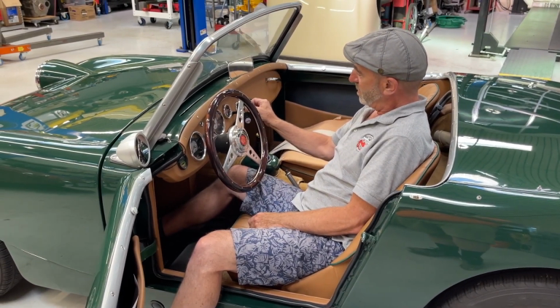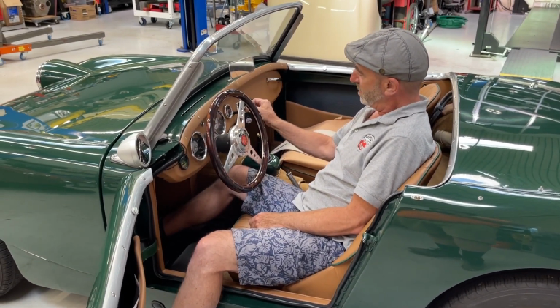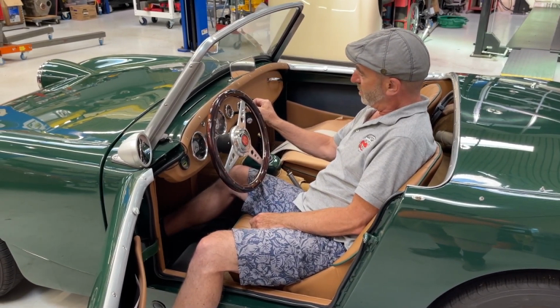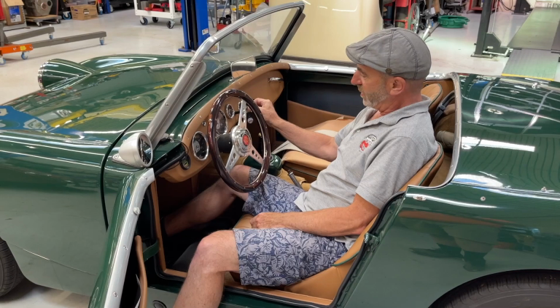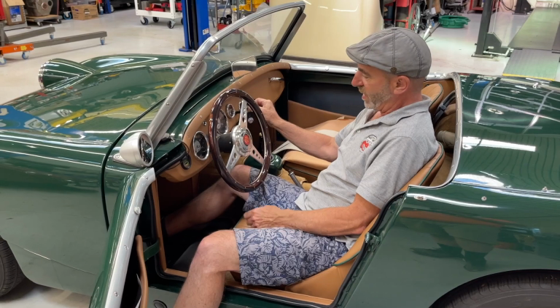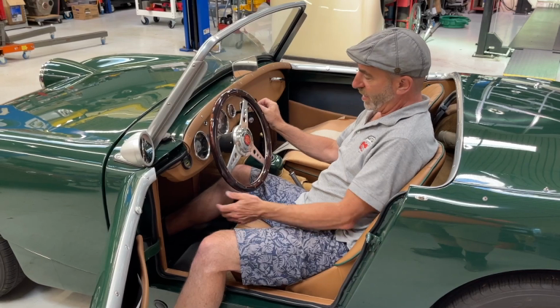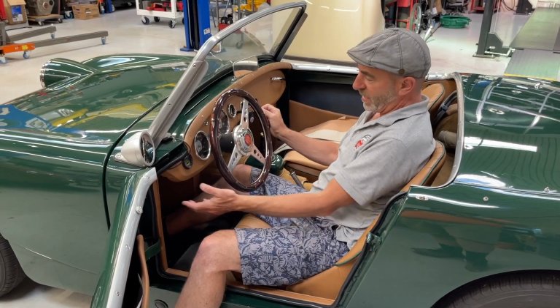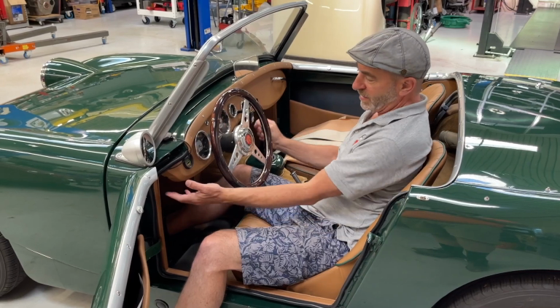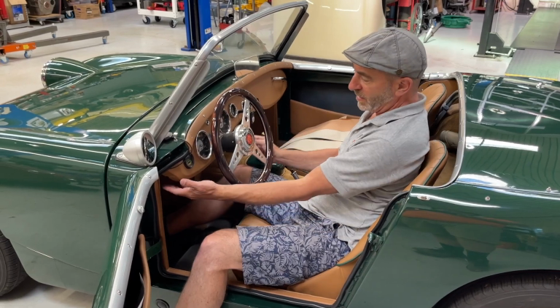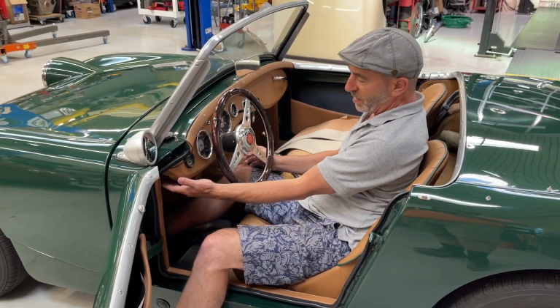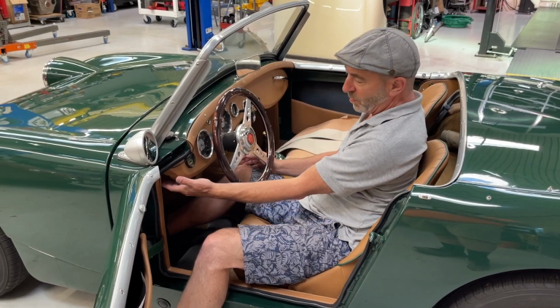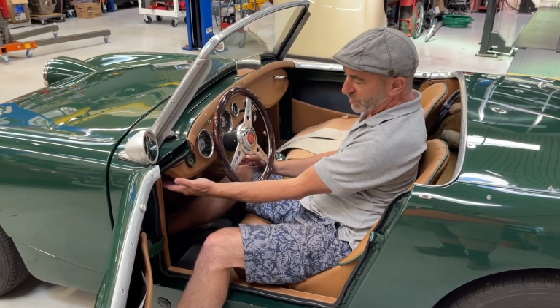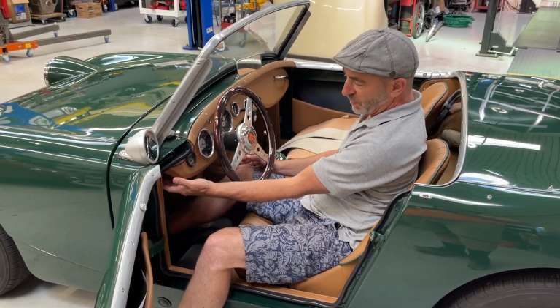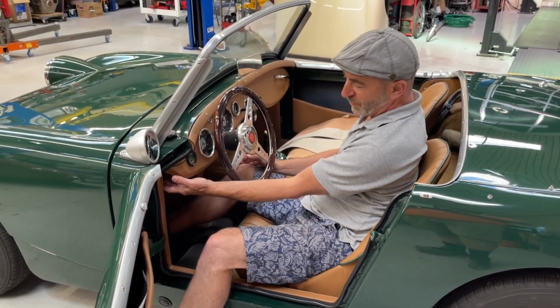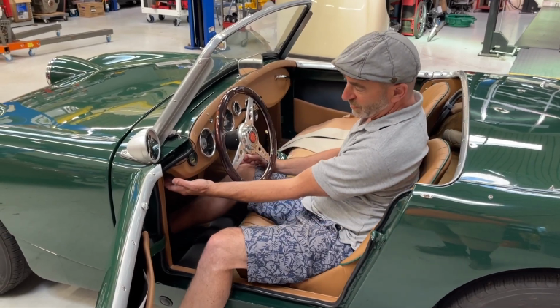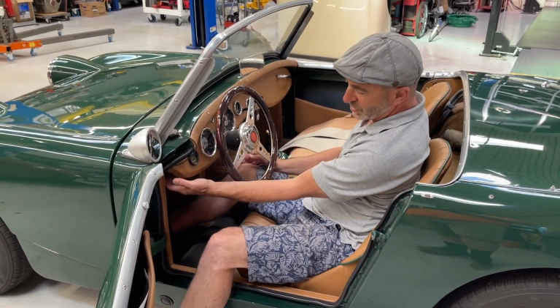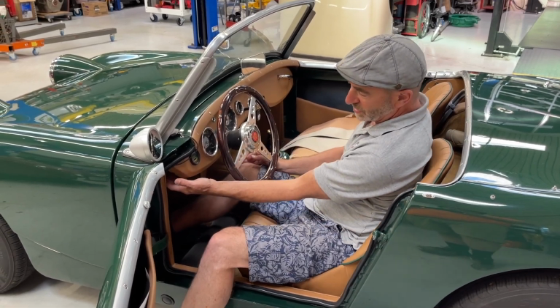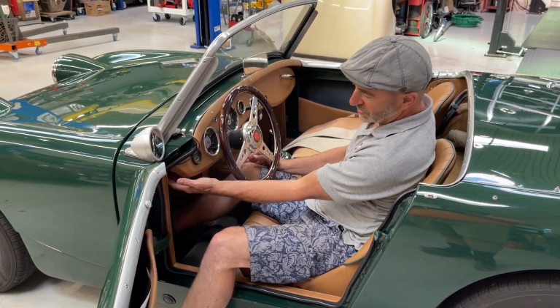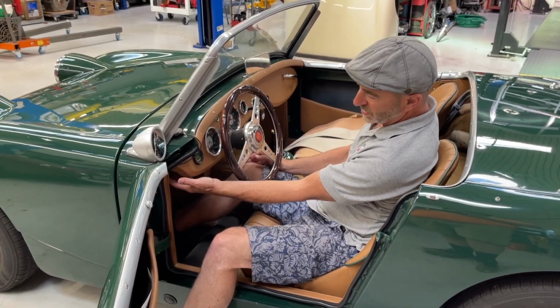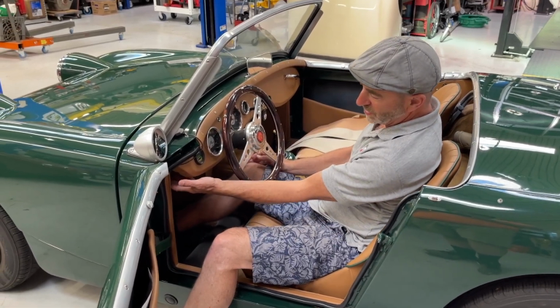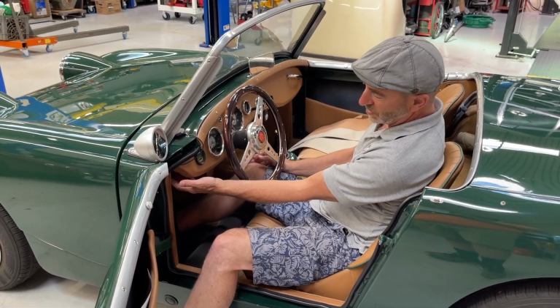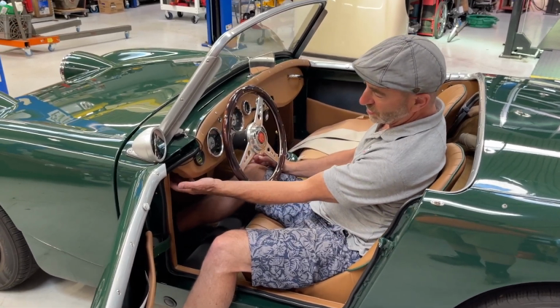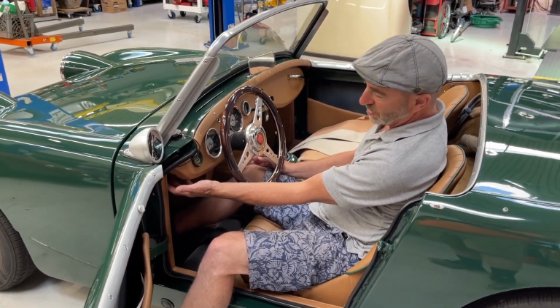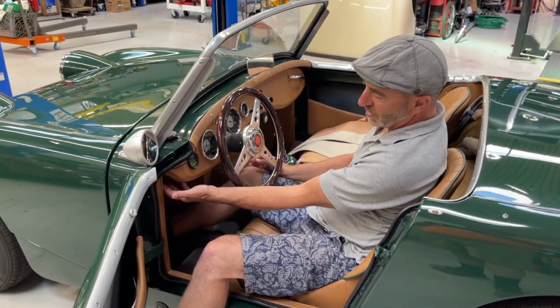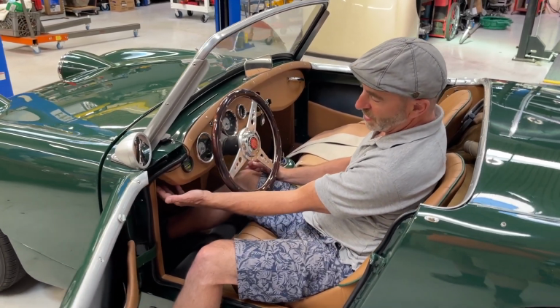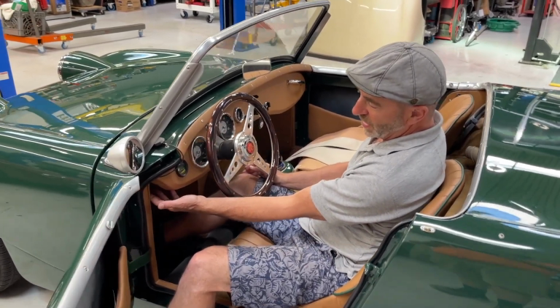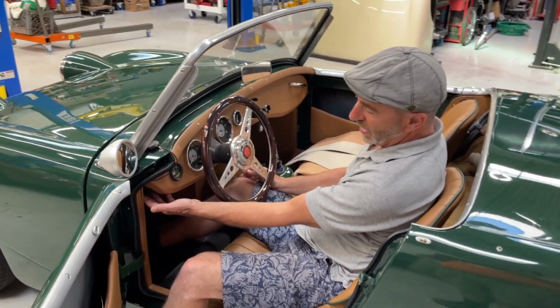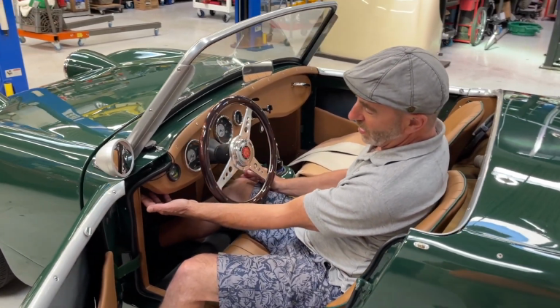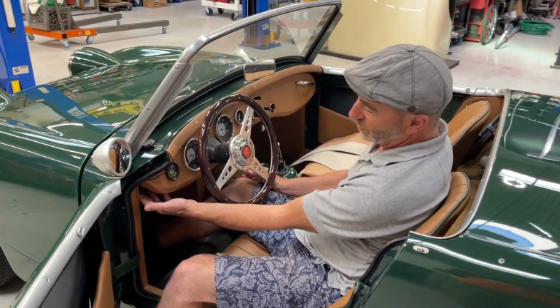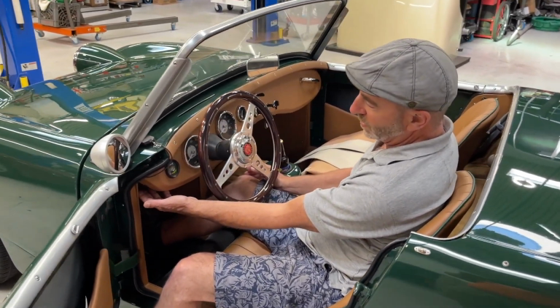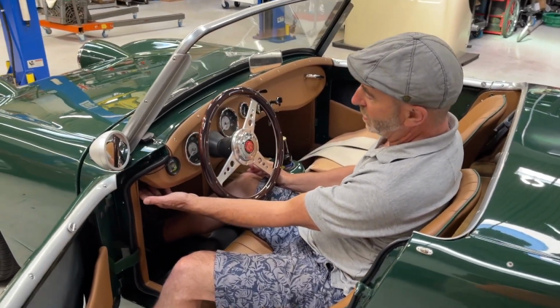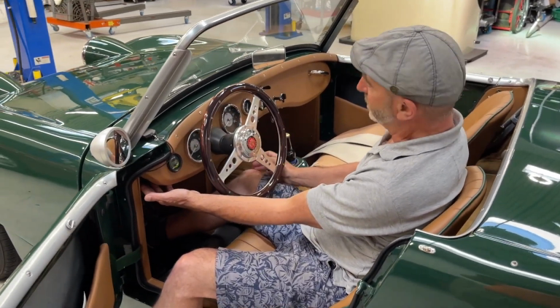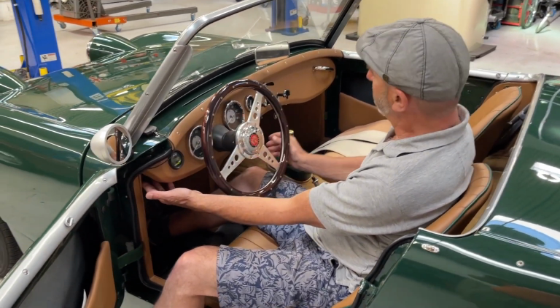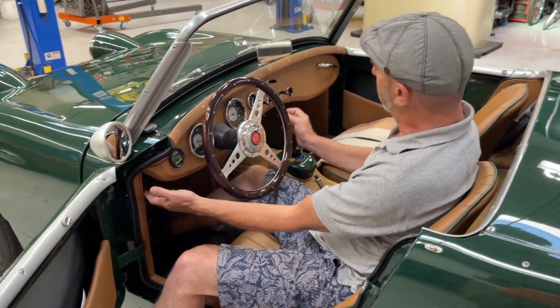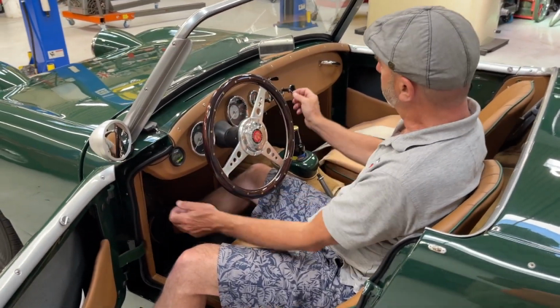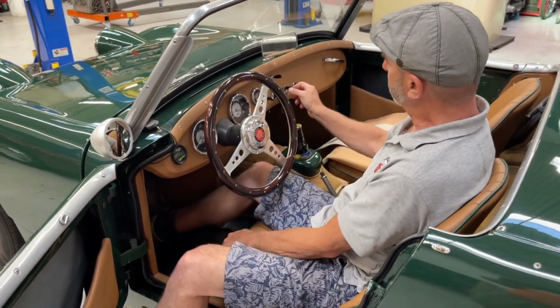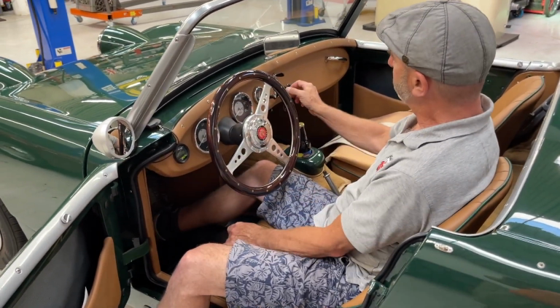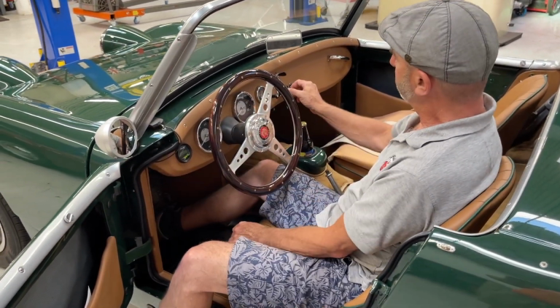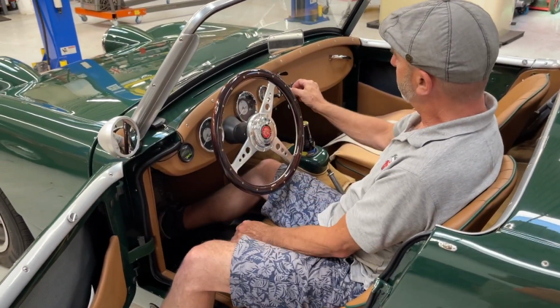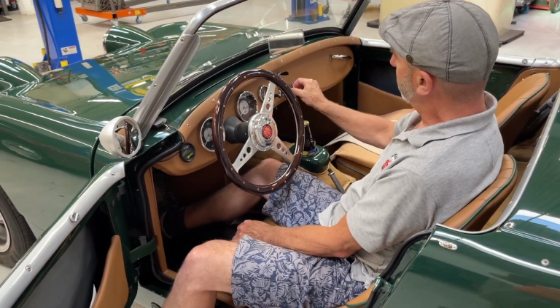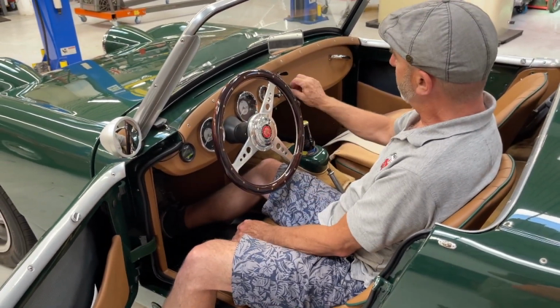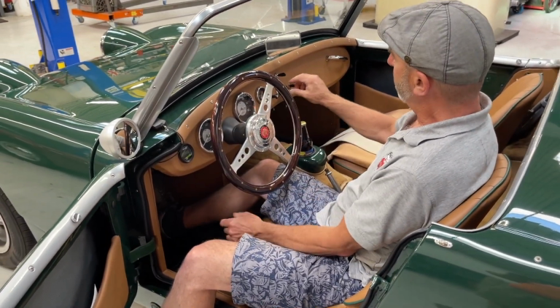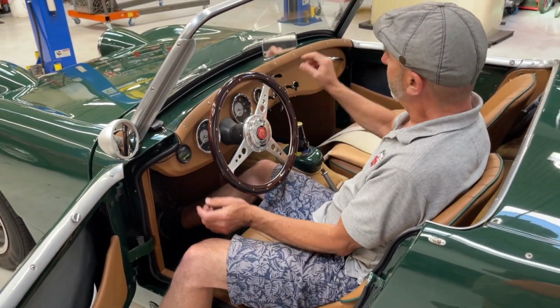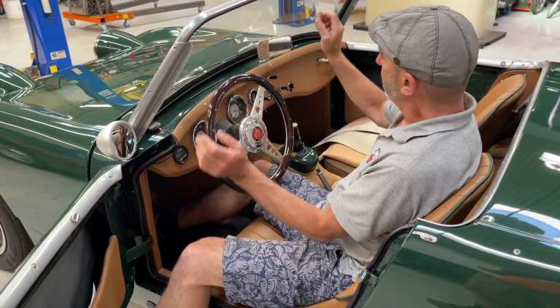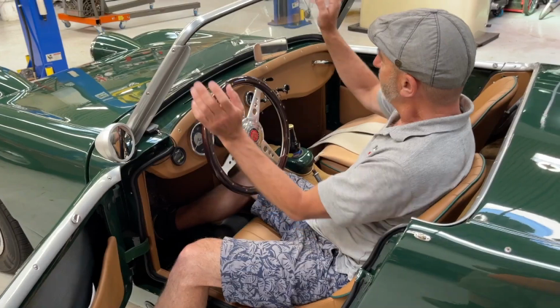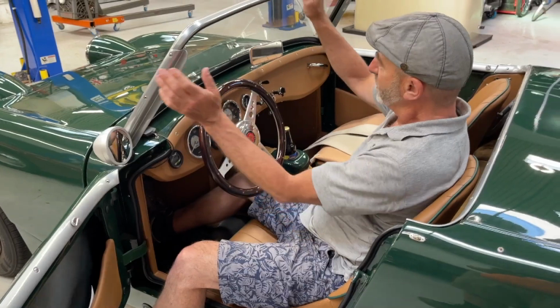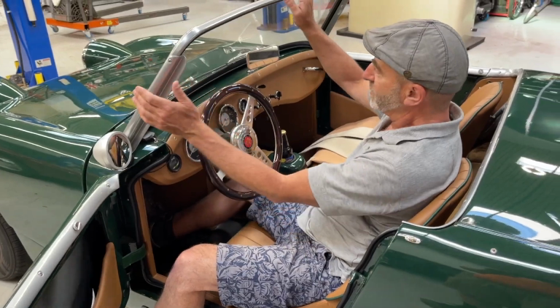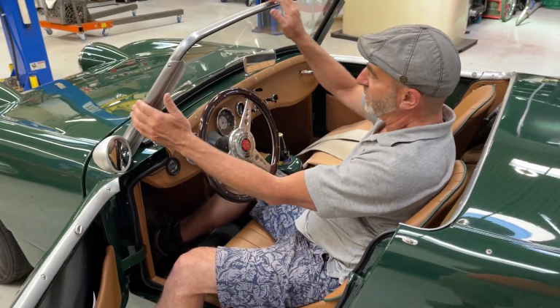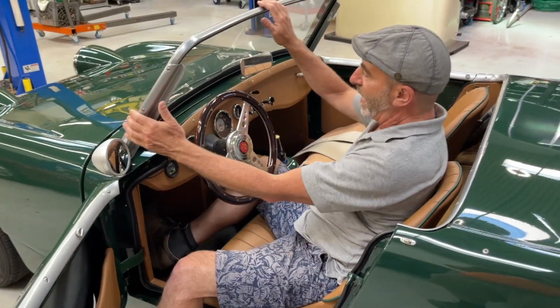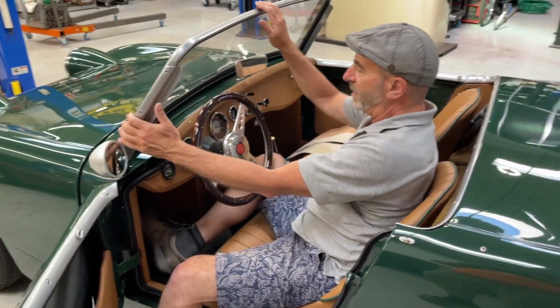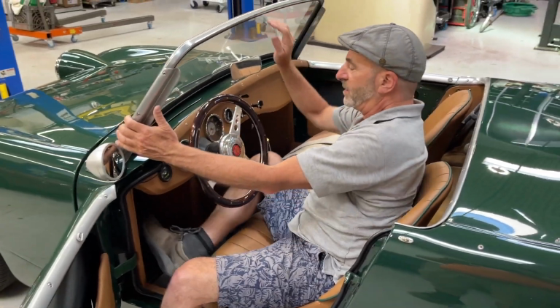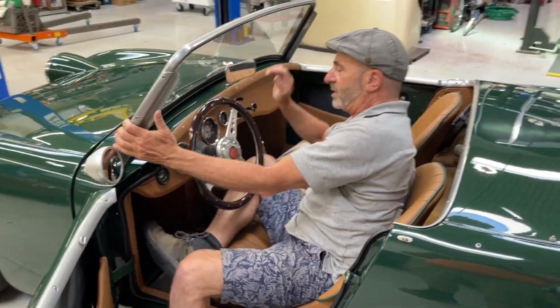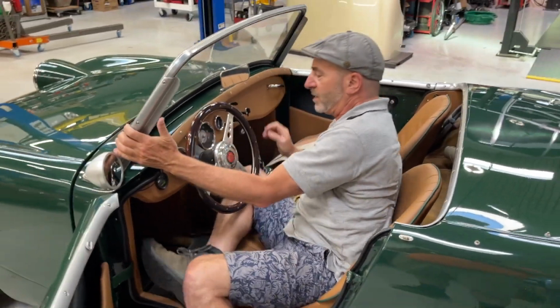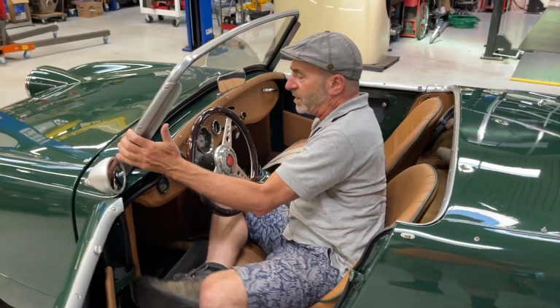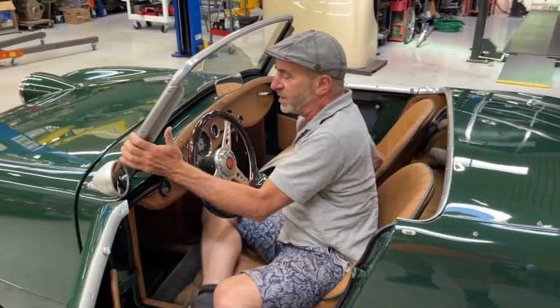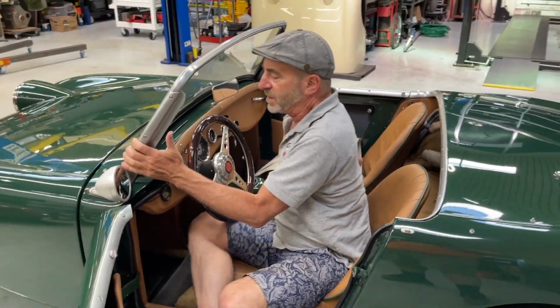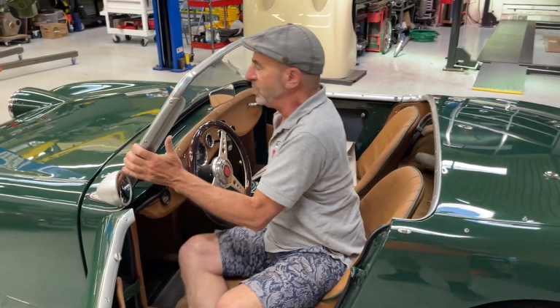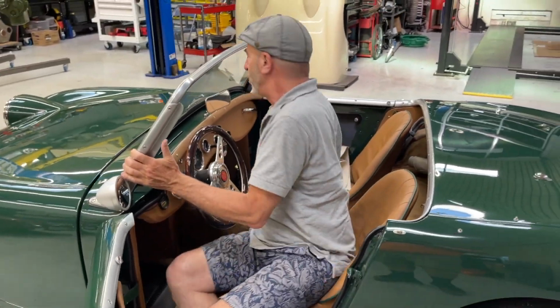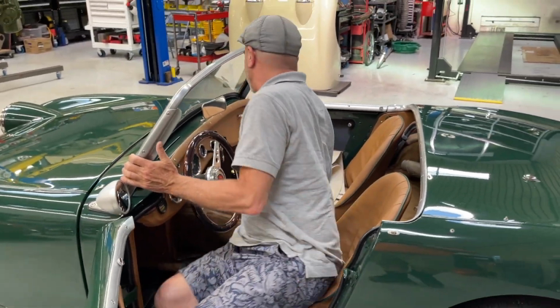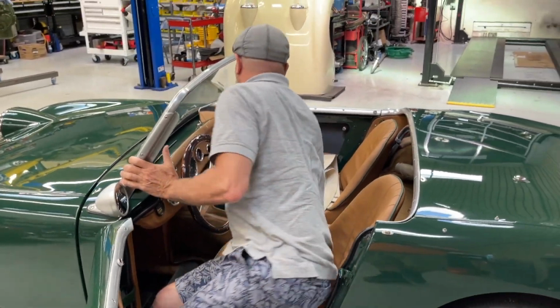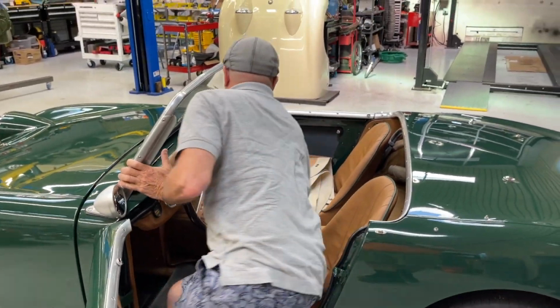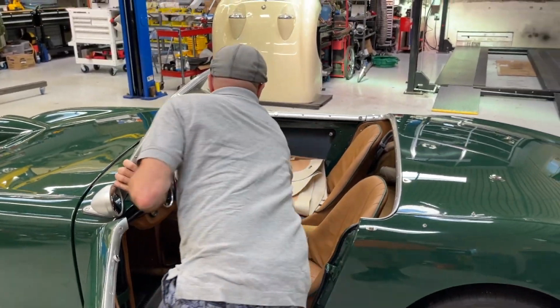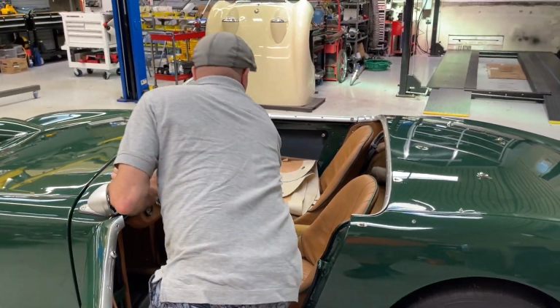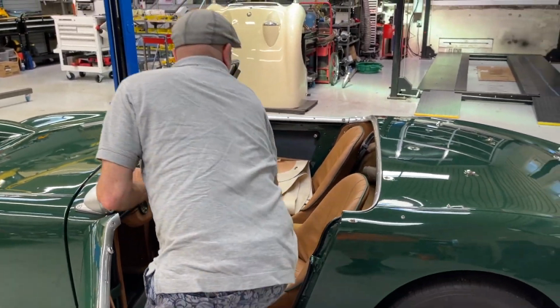And then that multi-function is here out on the end. So that is your cockpit.